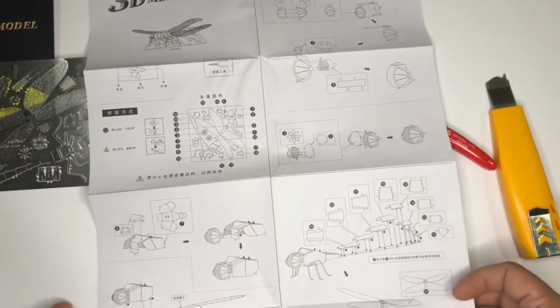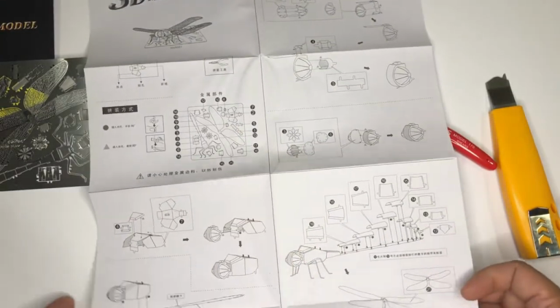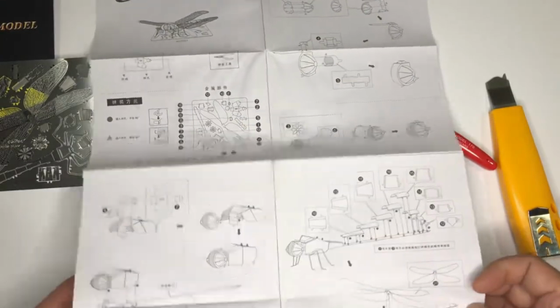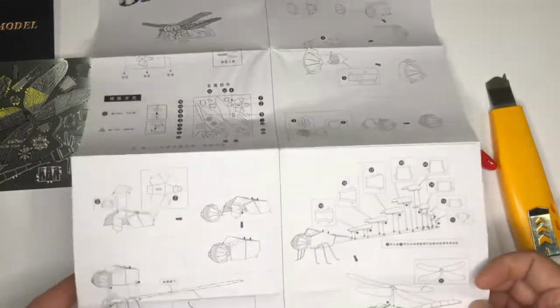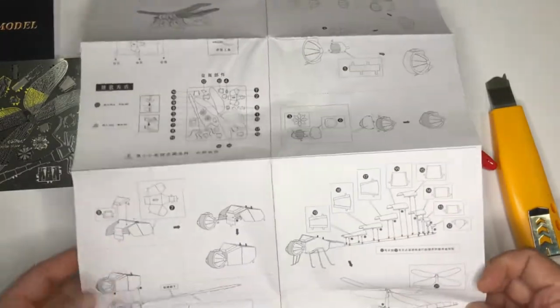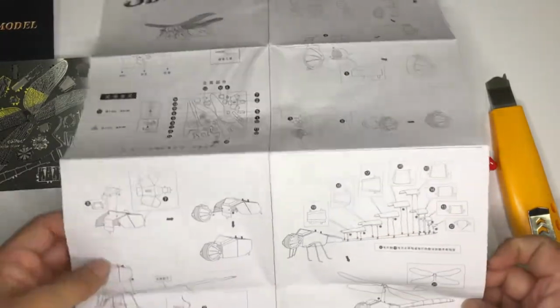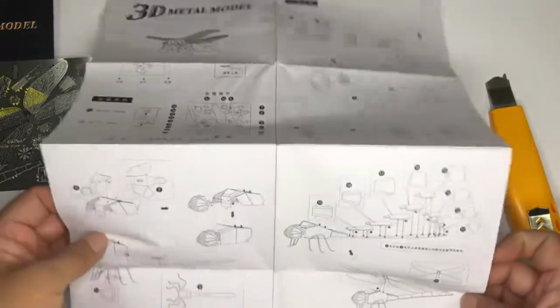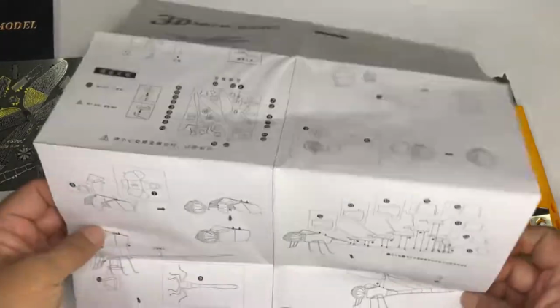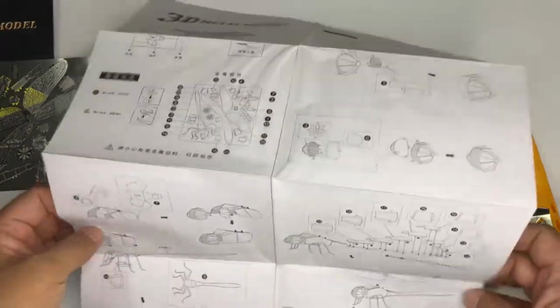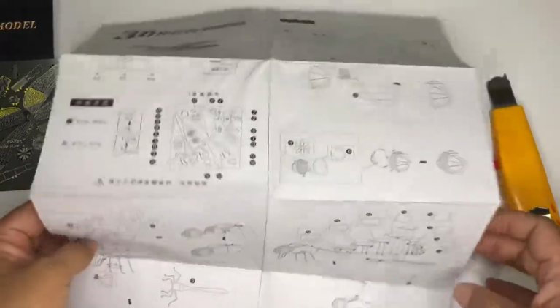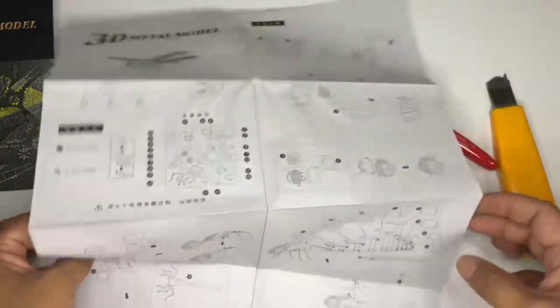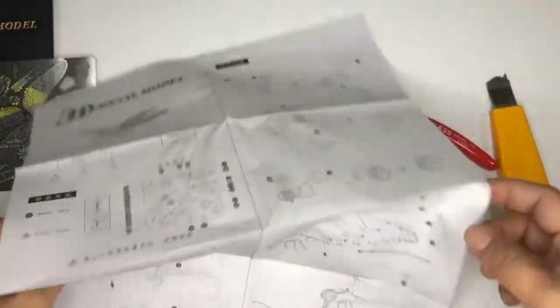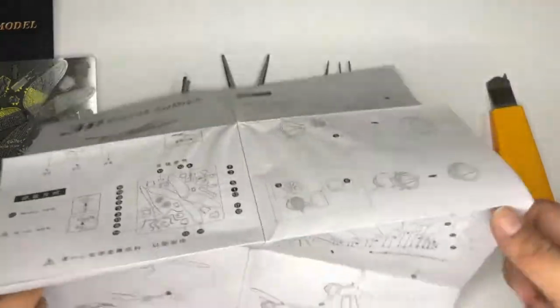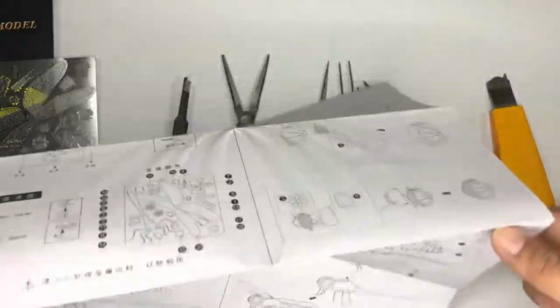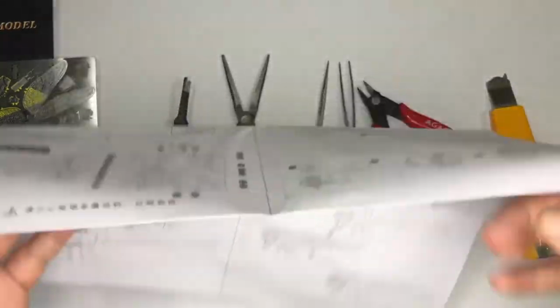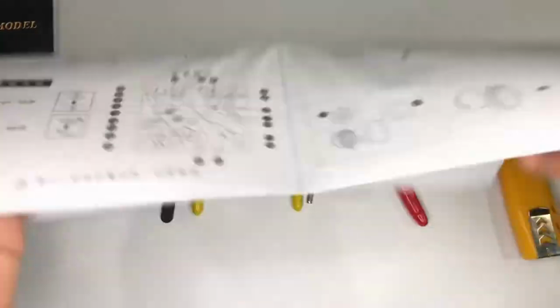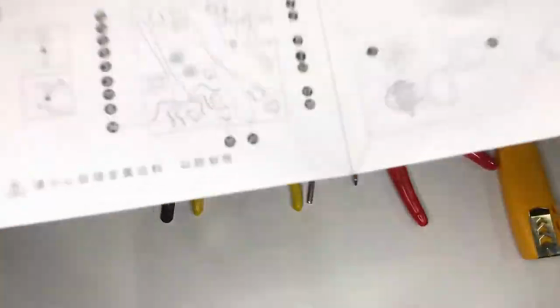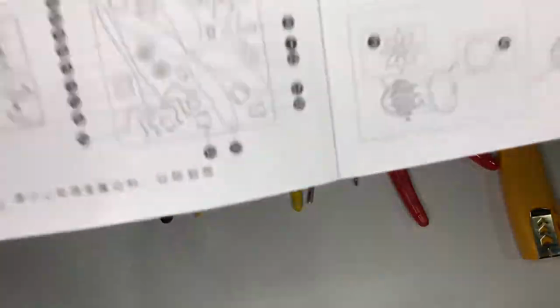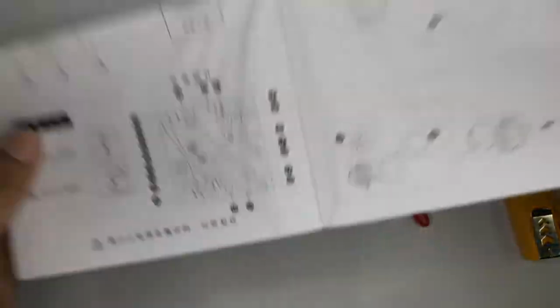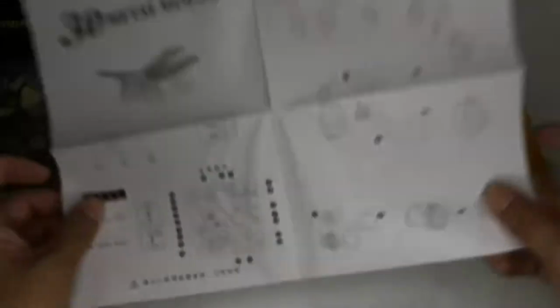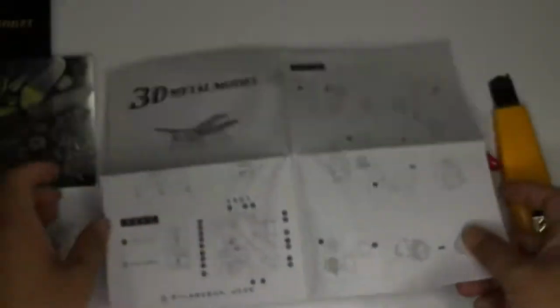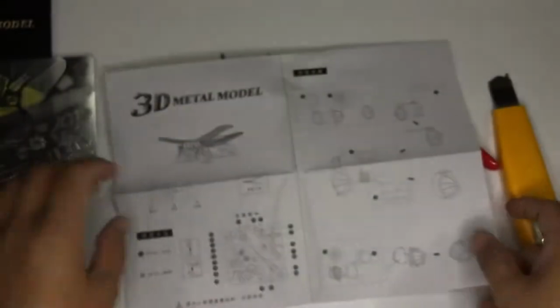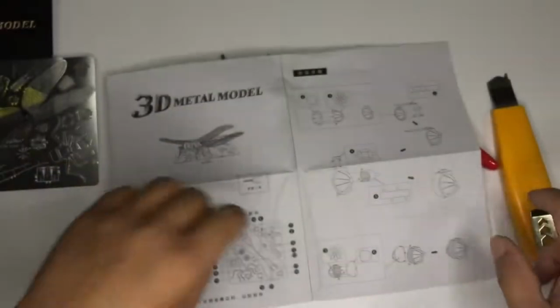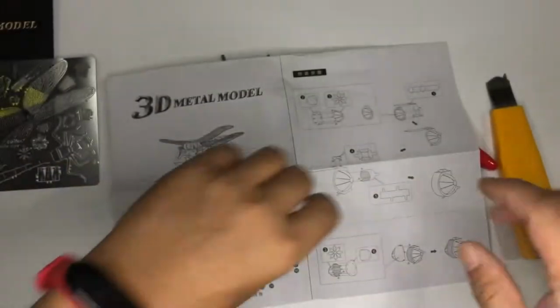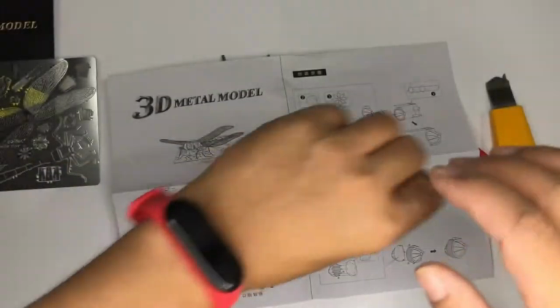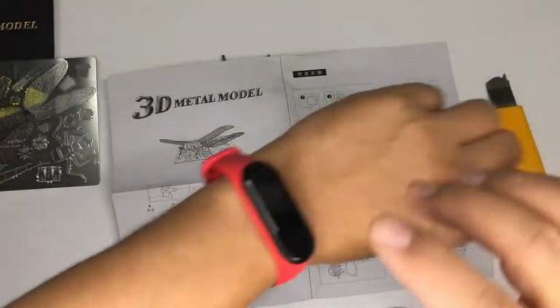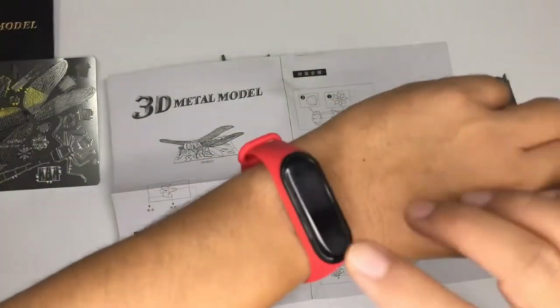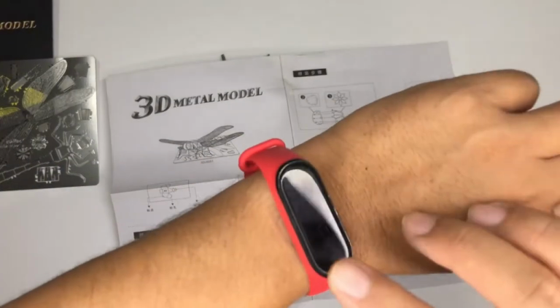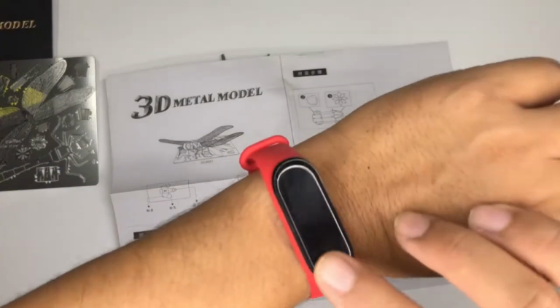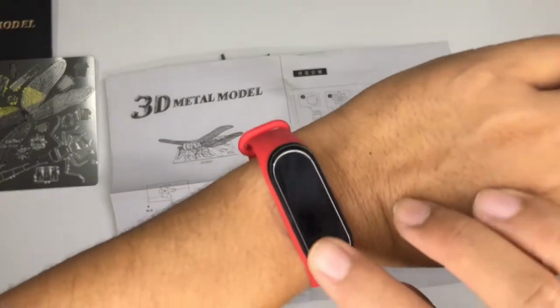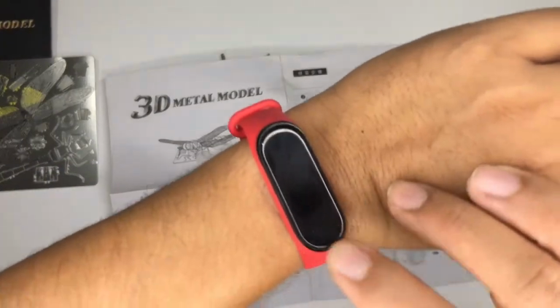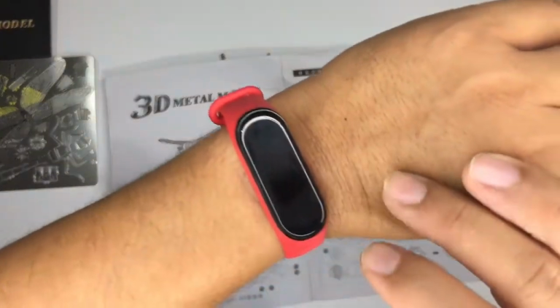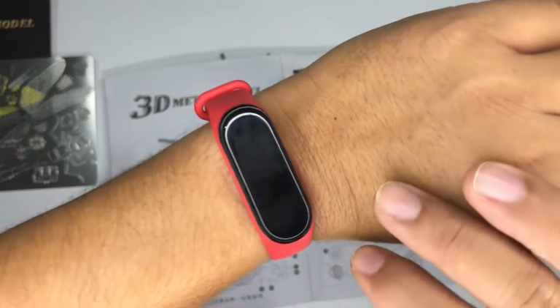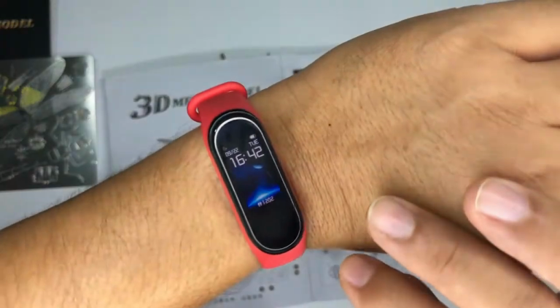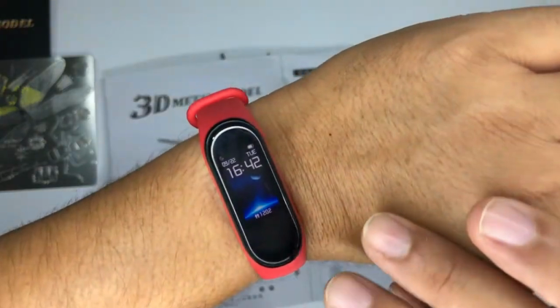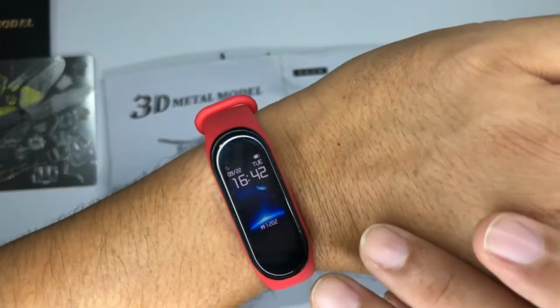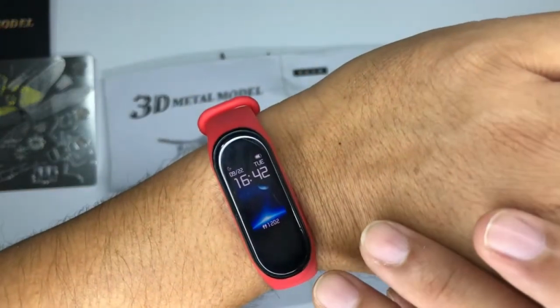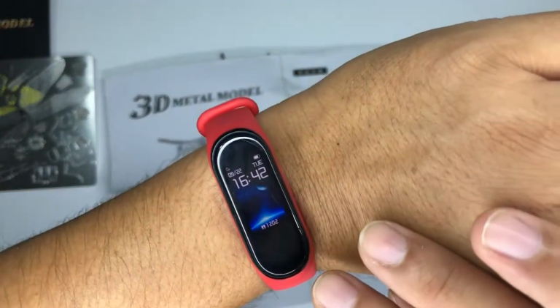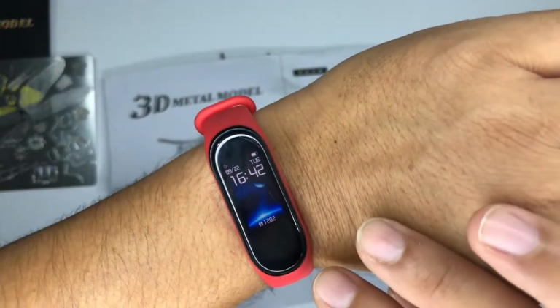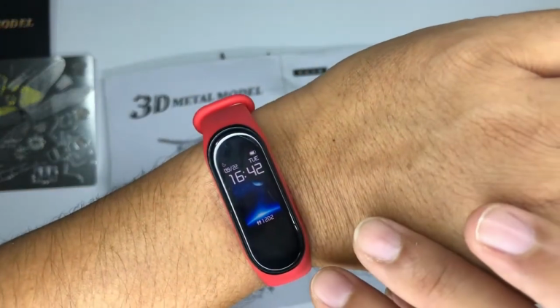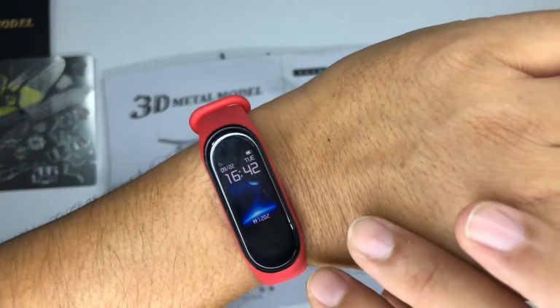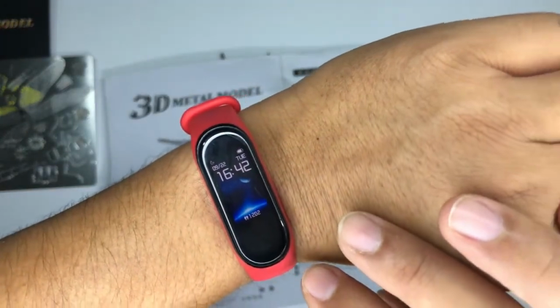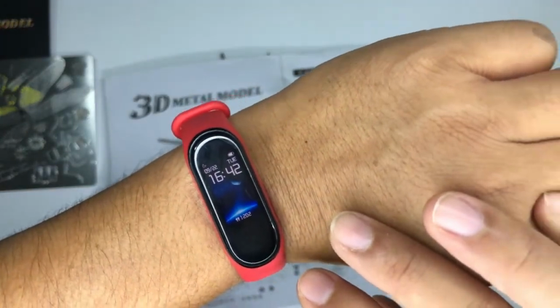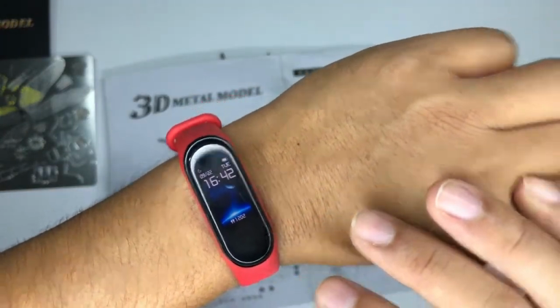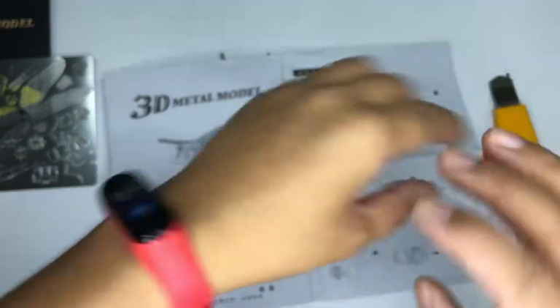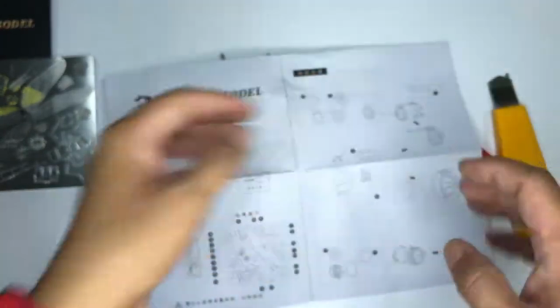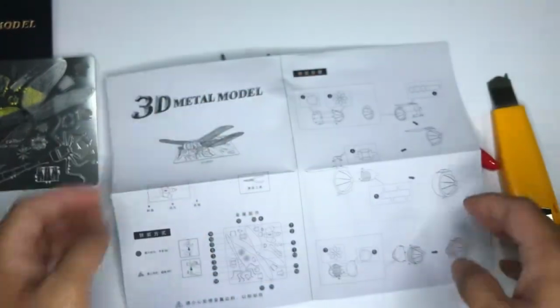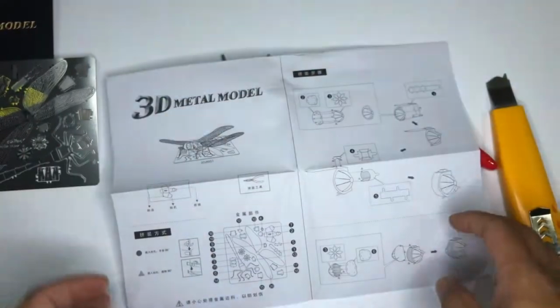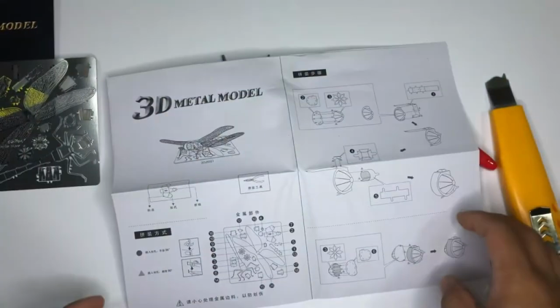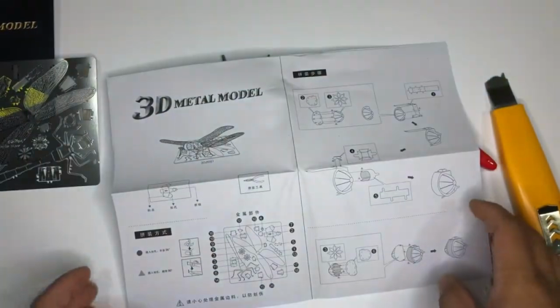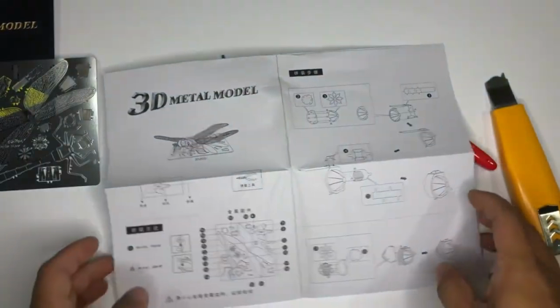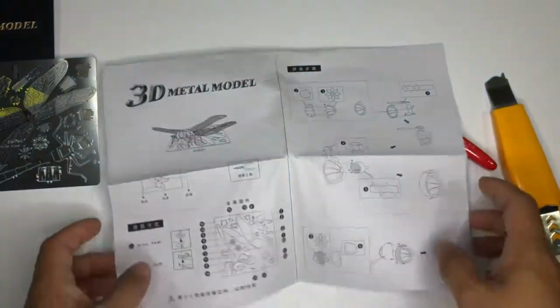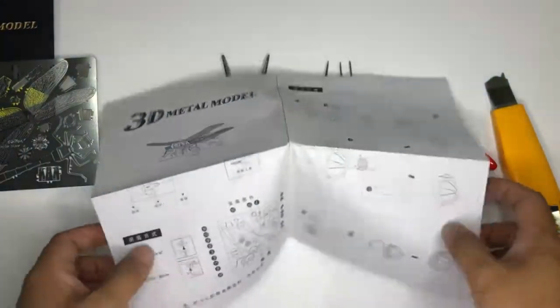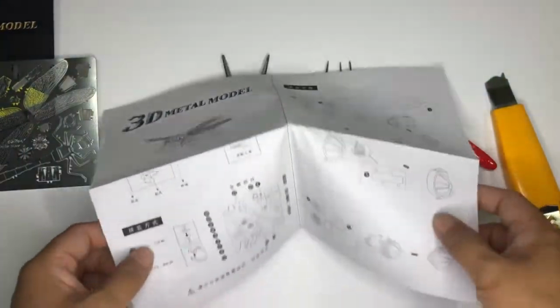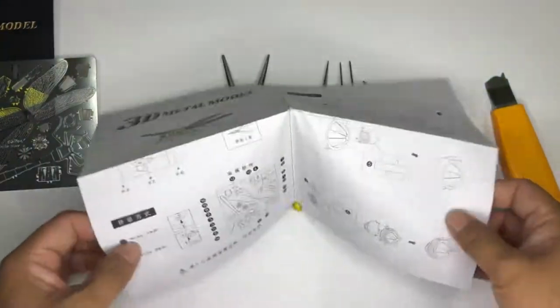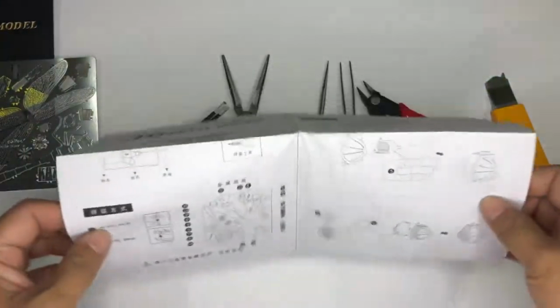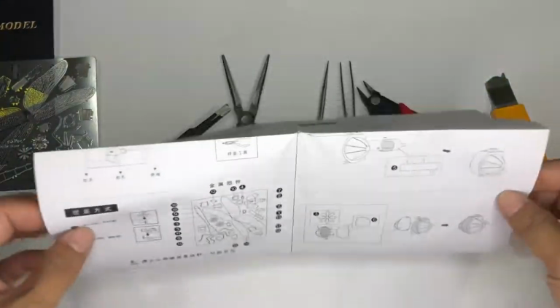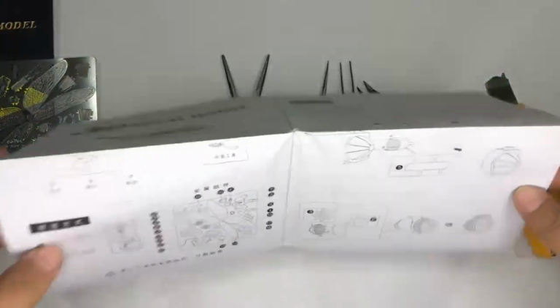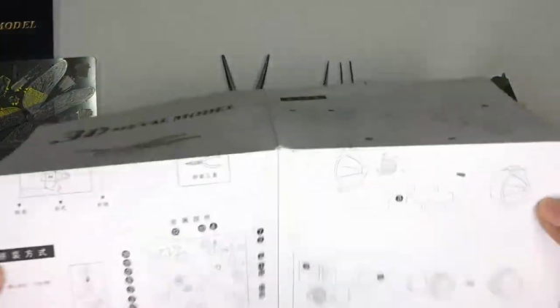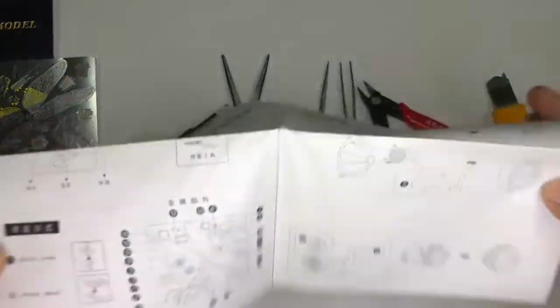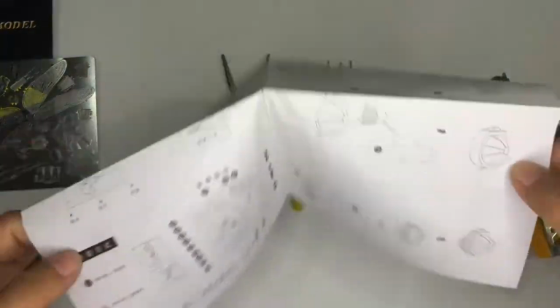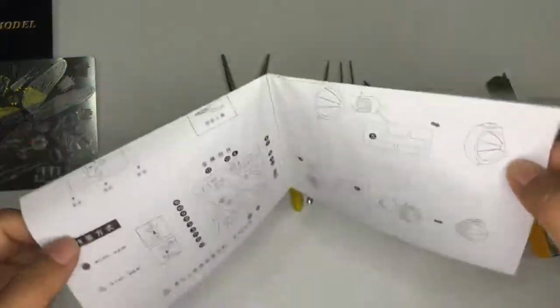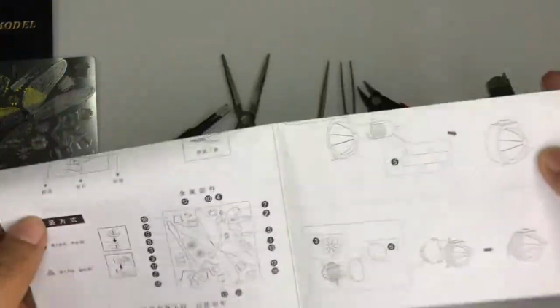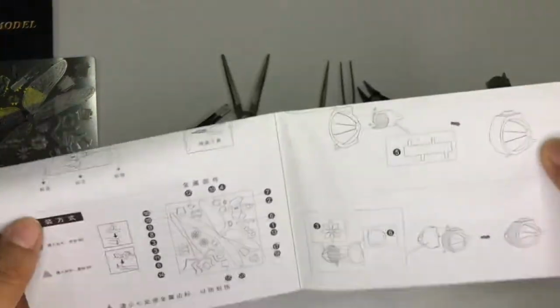This is the manual as usual. Alright, let's get started. The time here is 4:42.